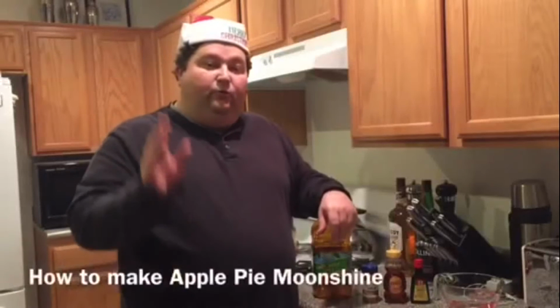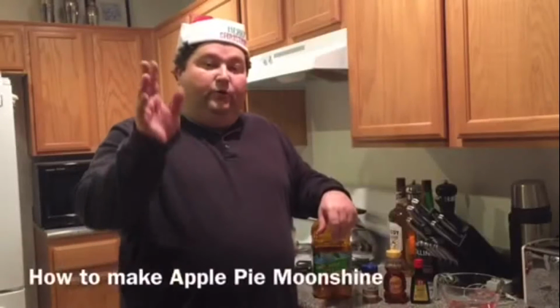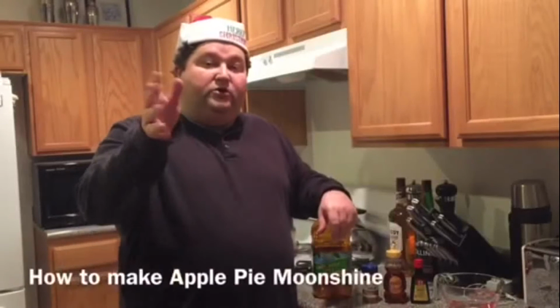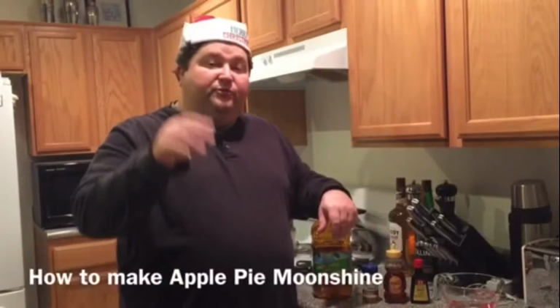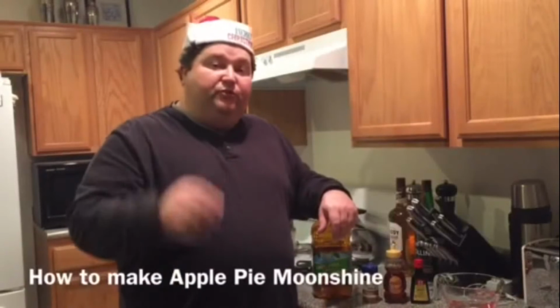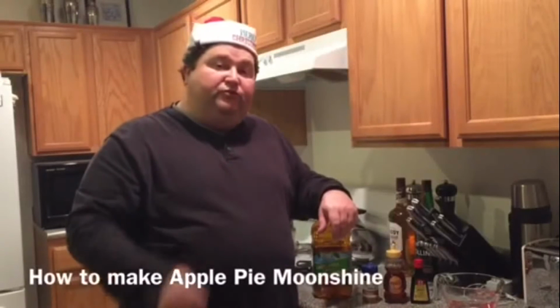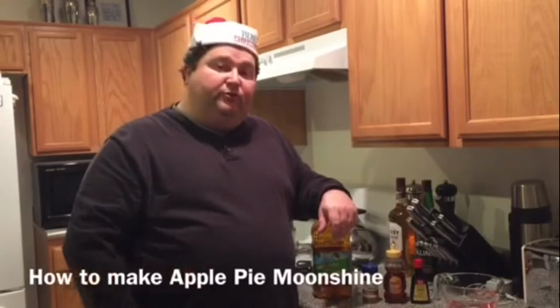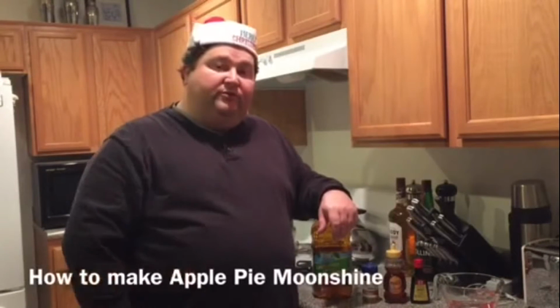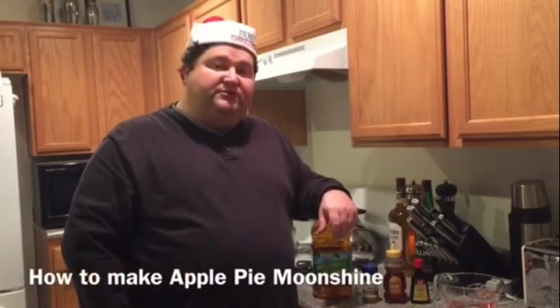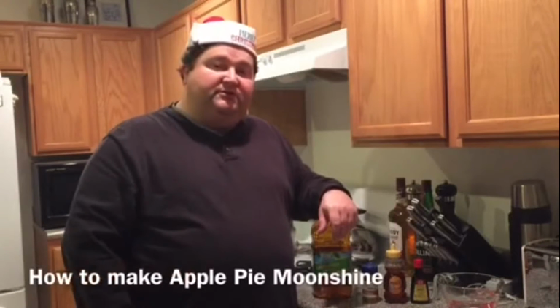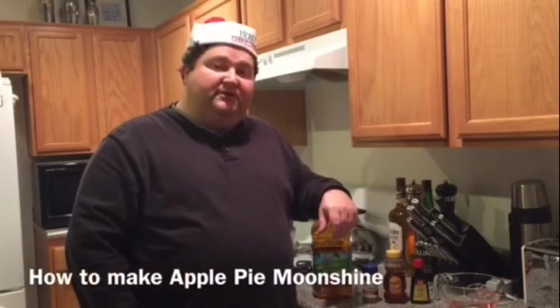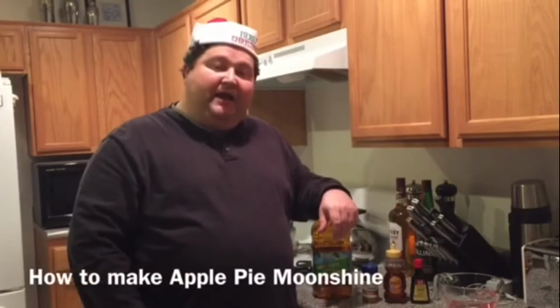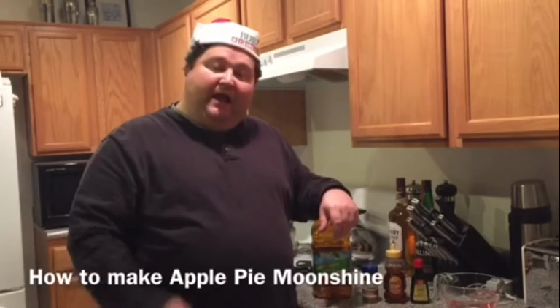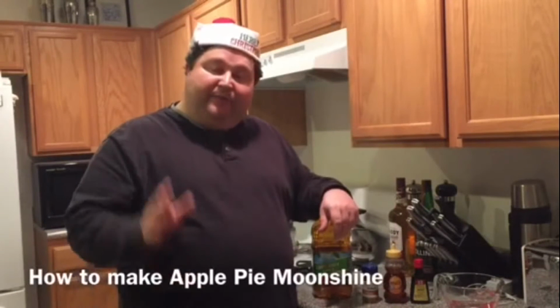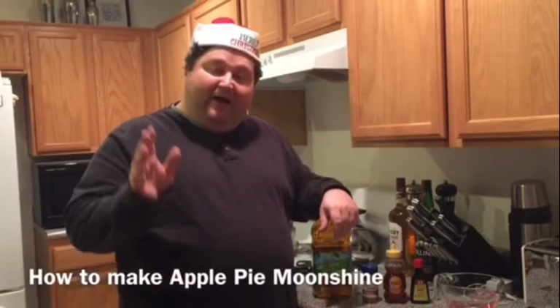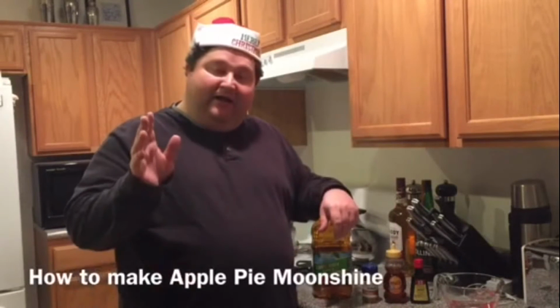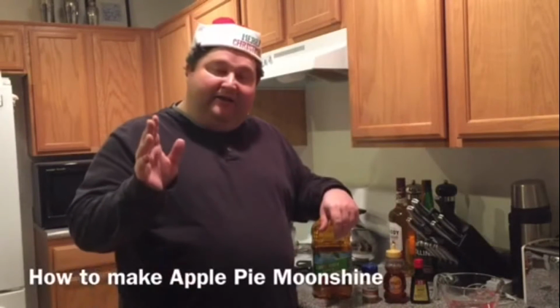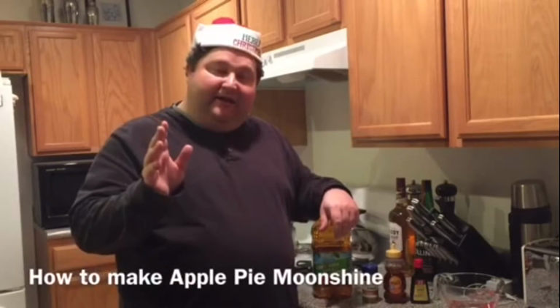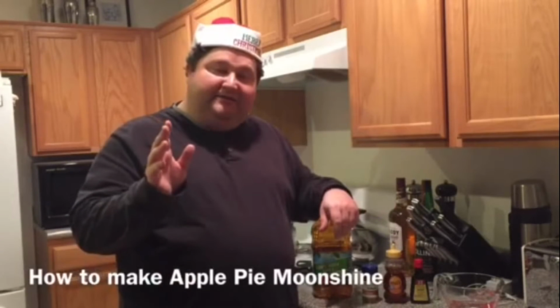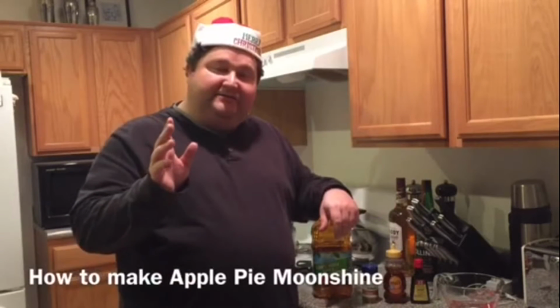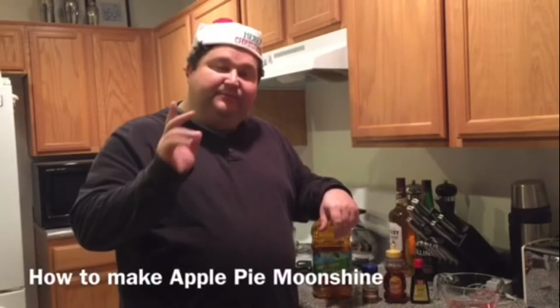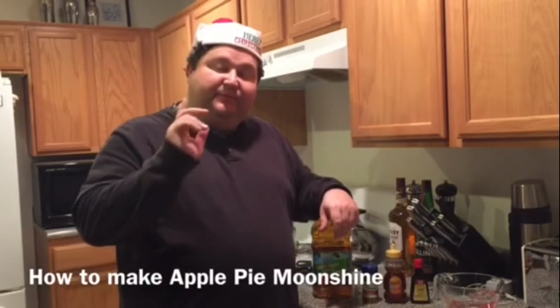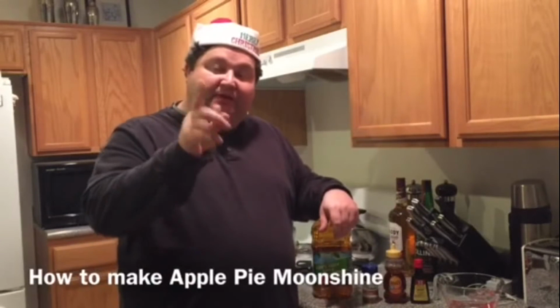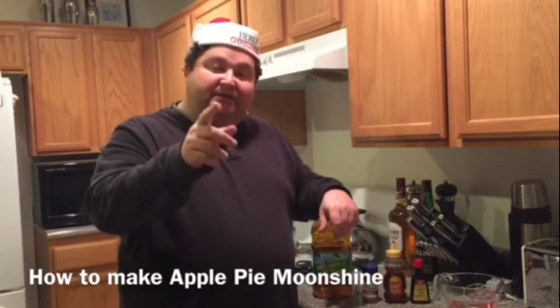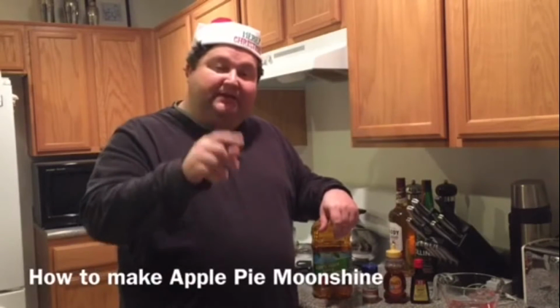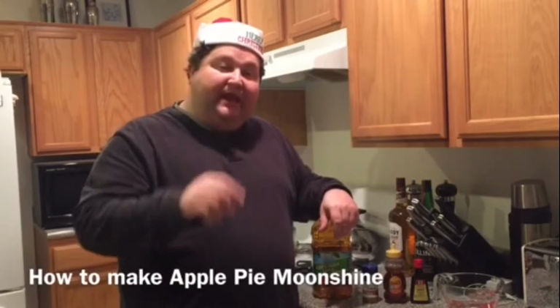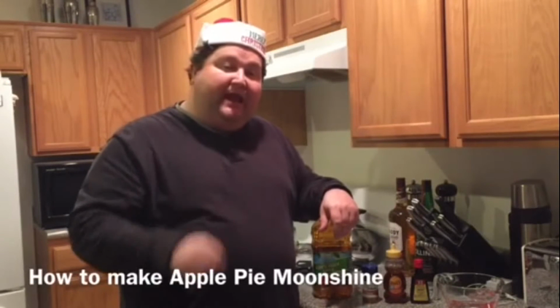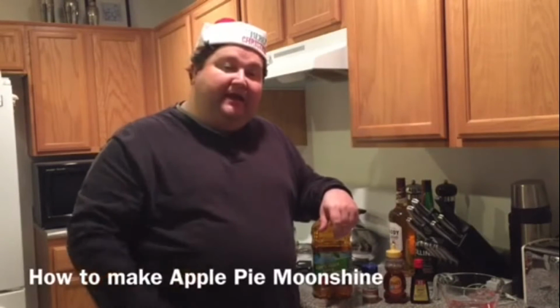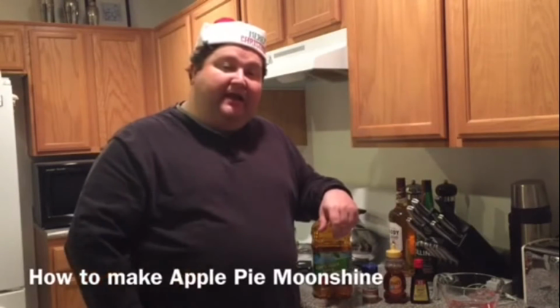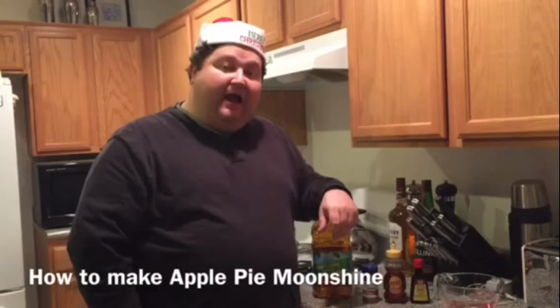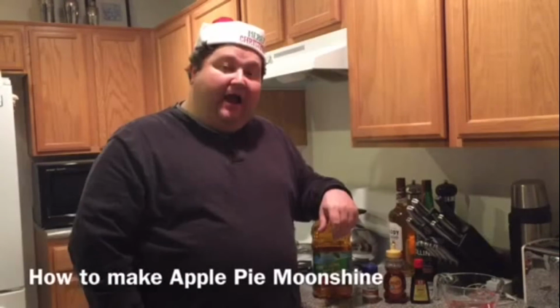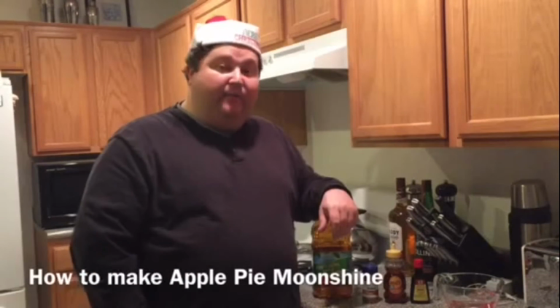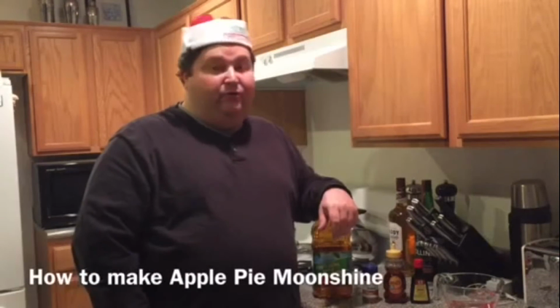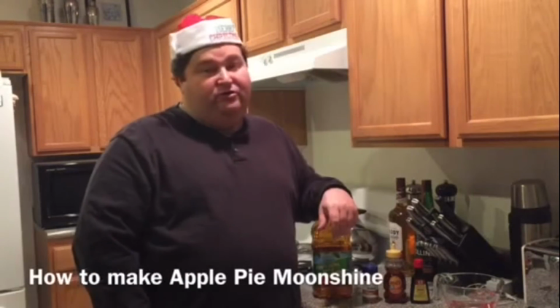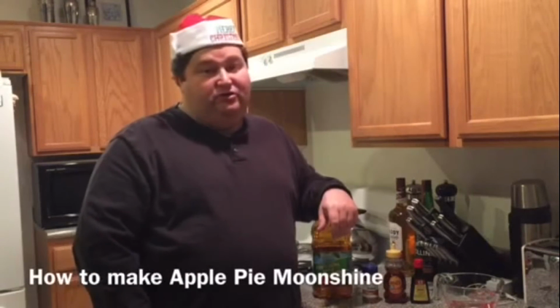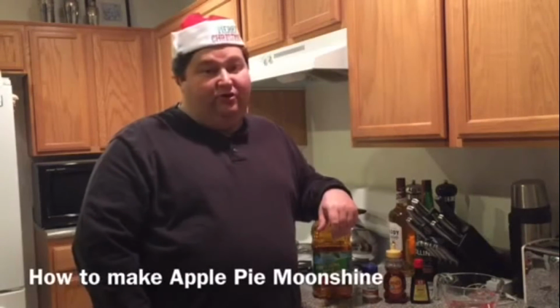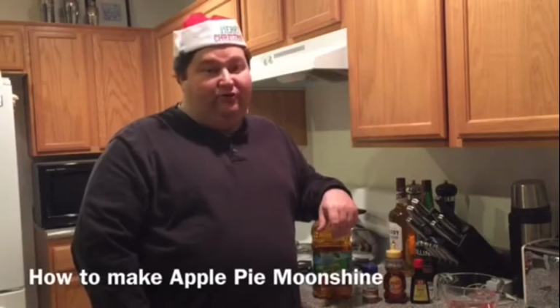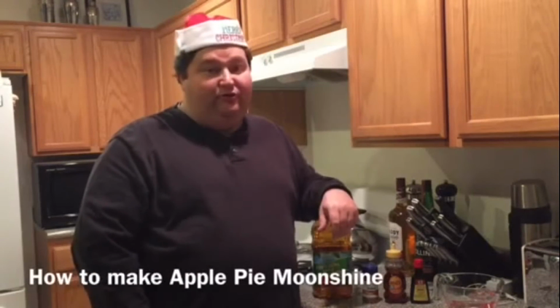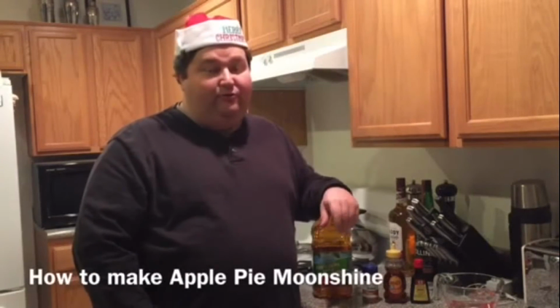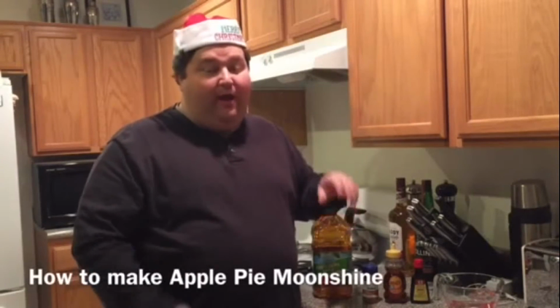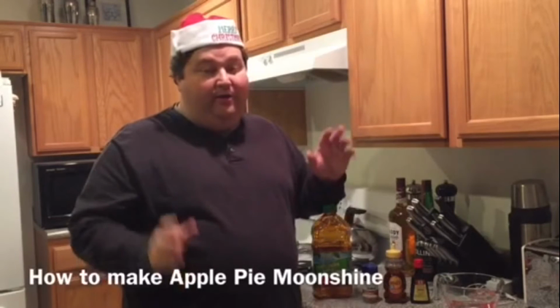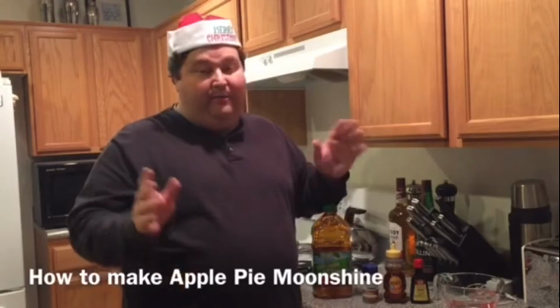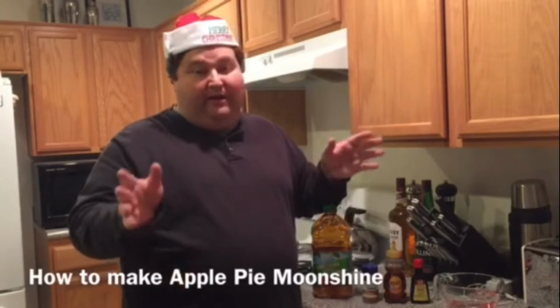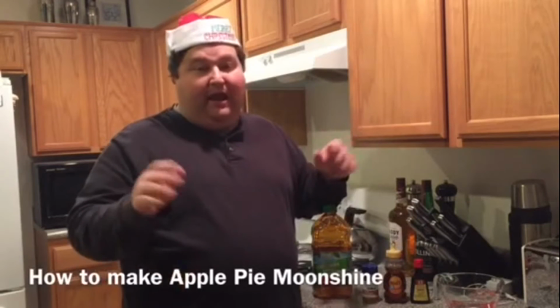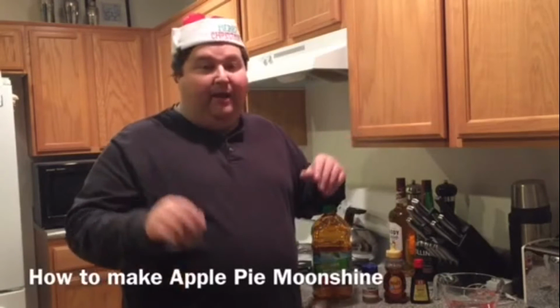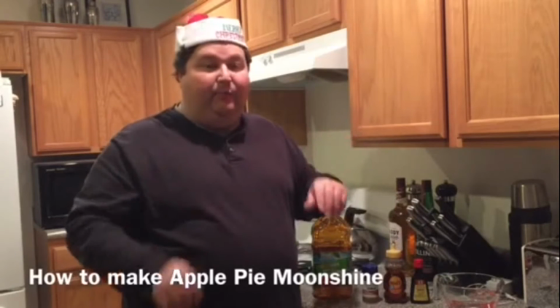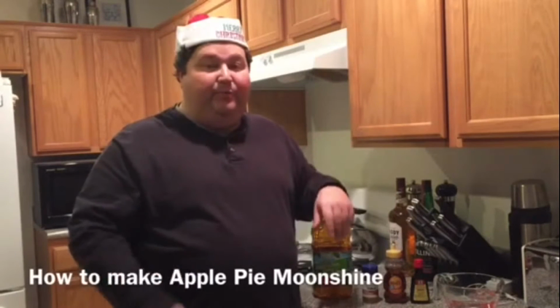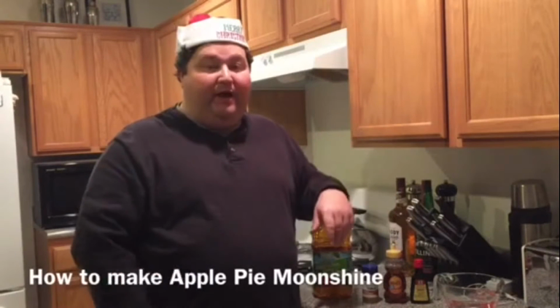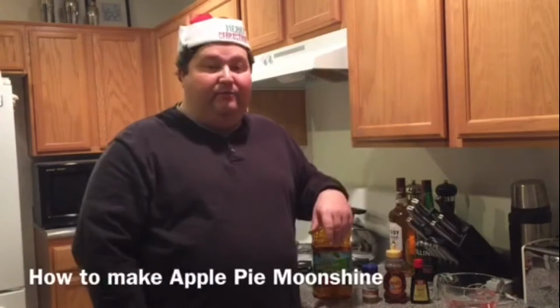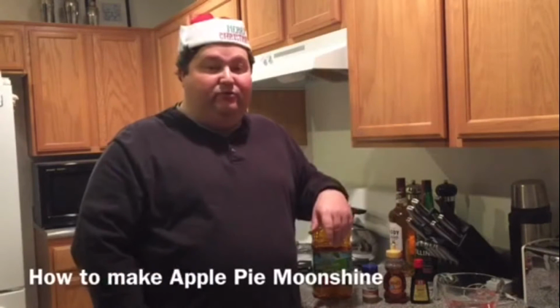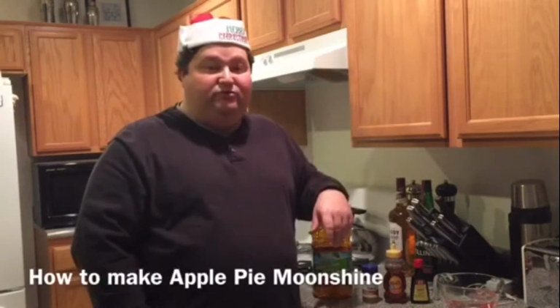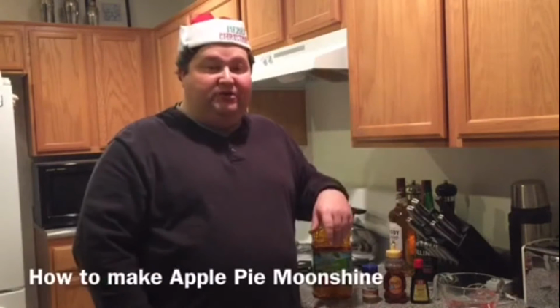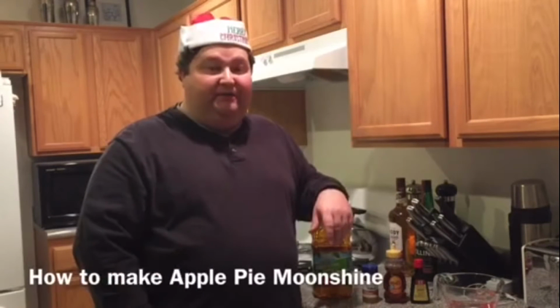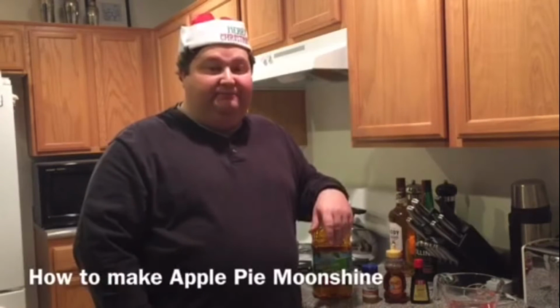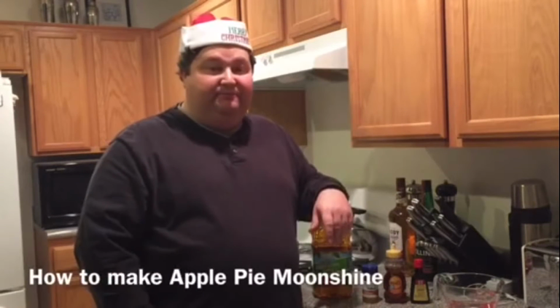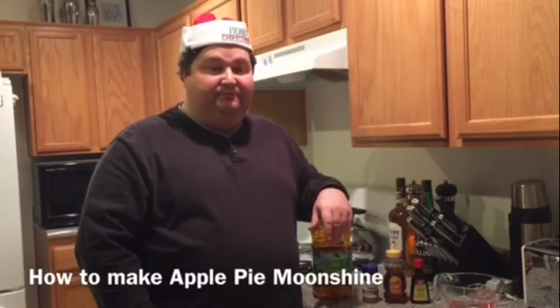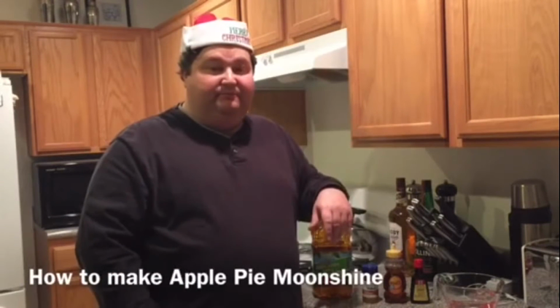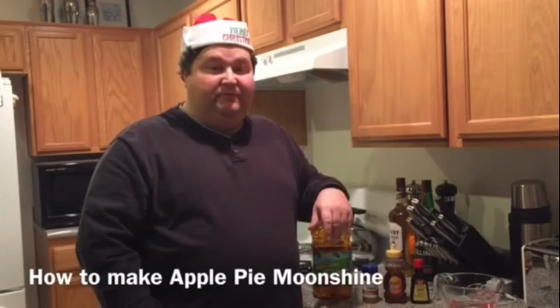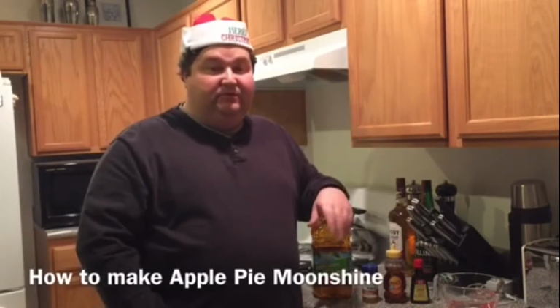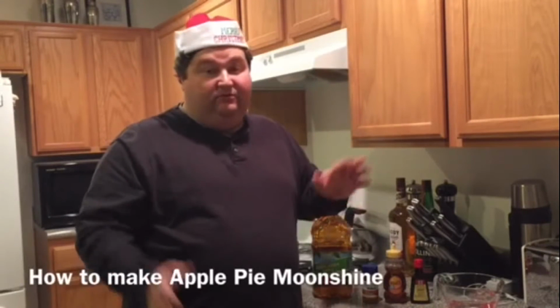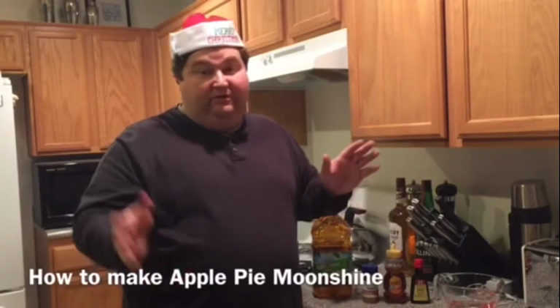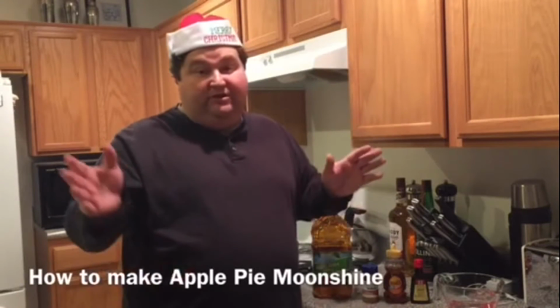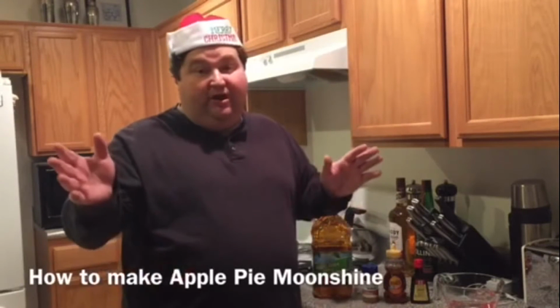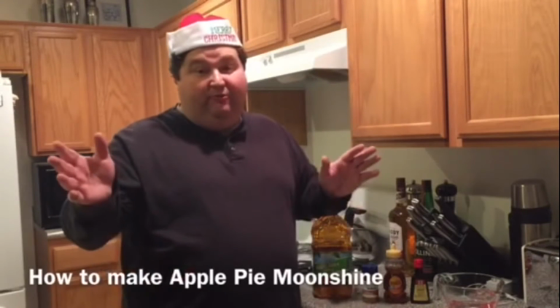Welcome YouTubers, happy holidays. Today I'm going to show you how to make Apple Pie Moonshine. So let's go!